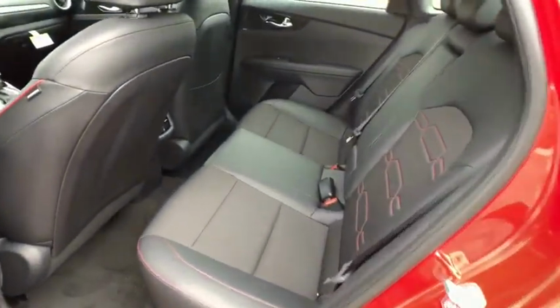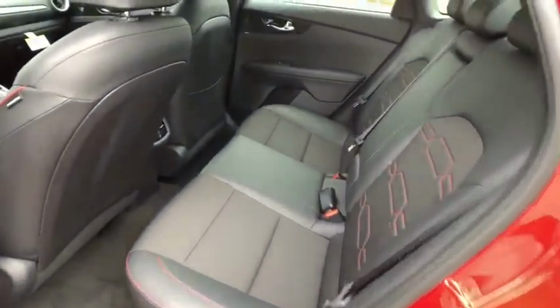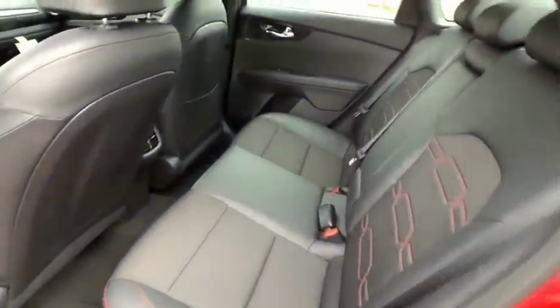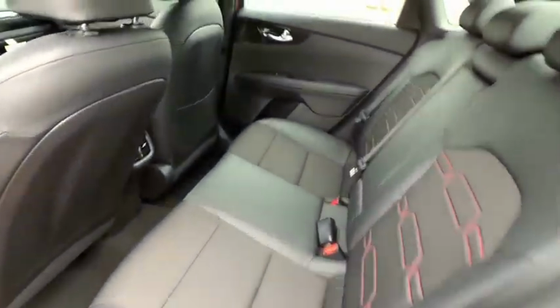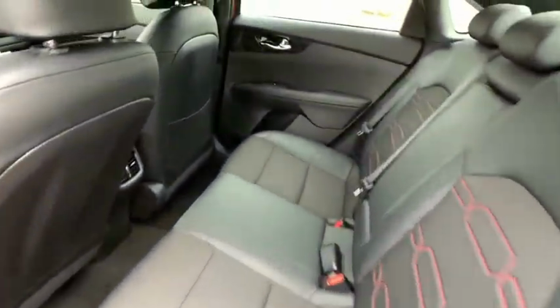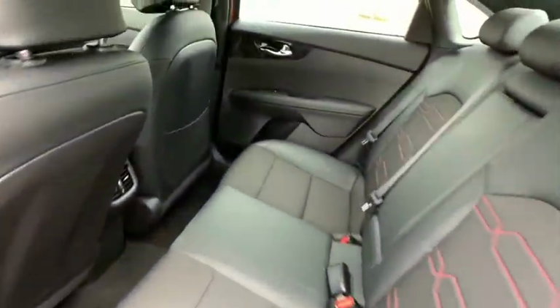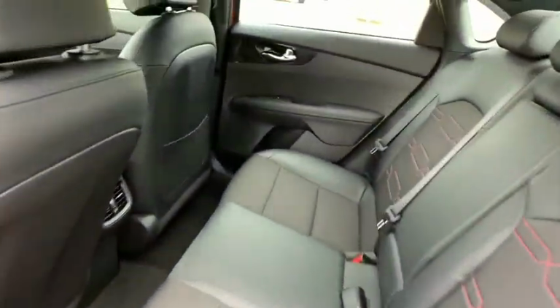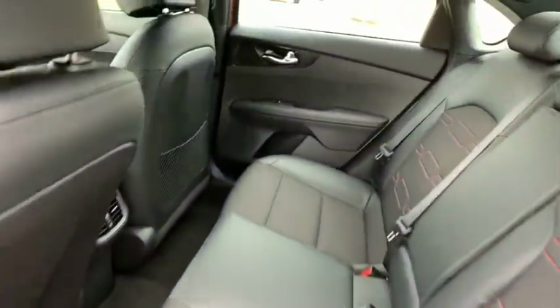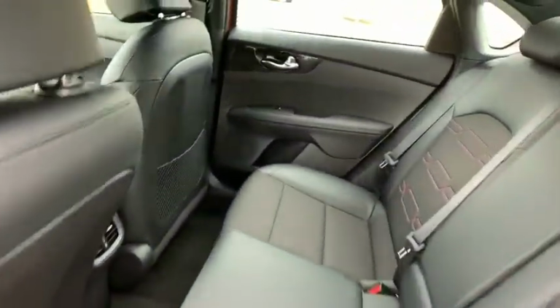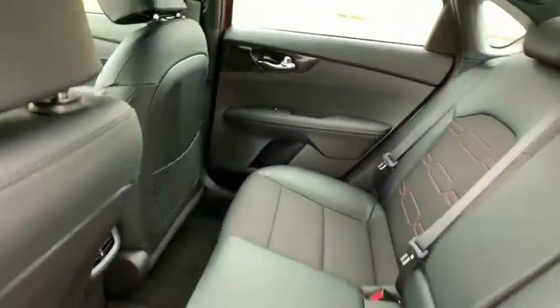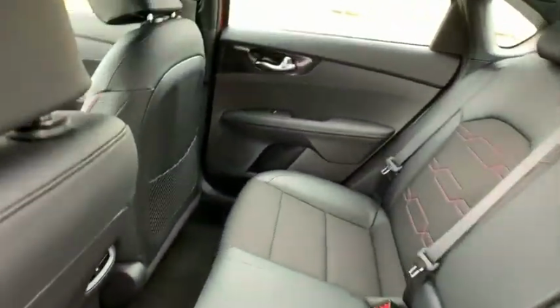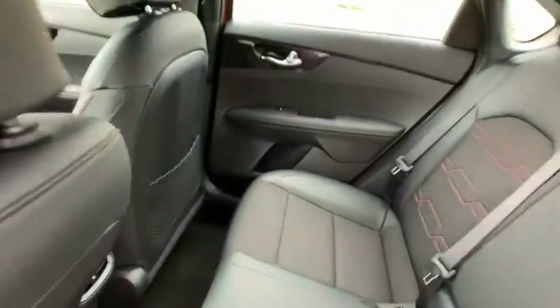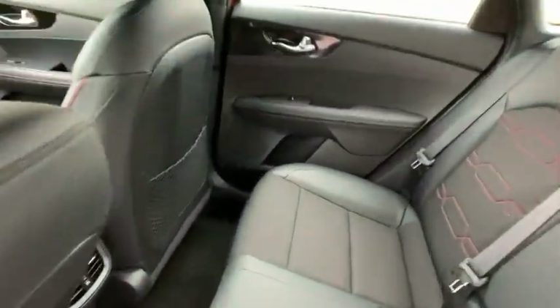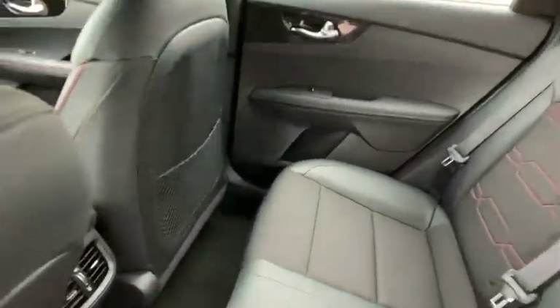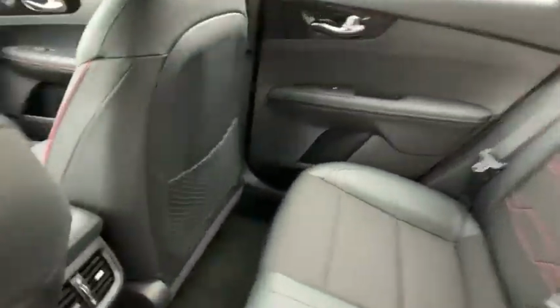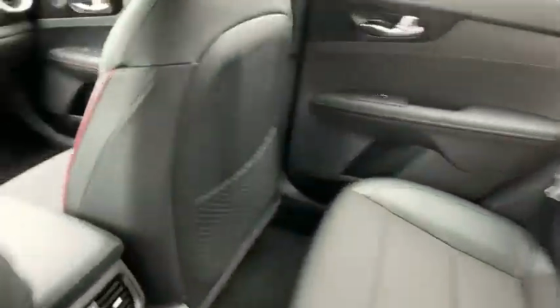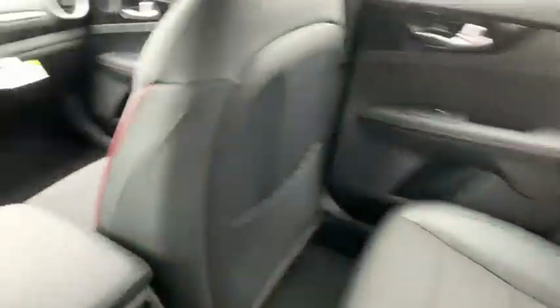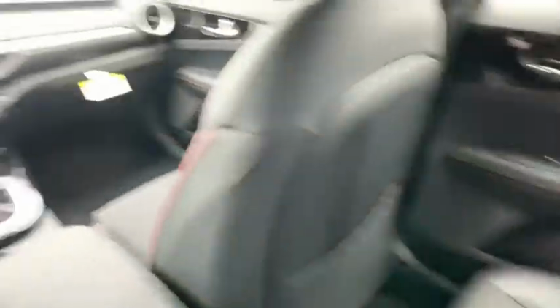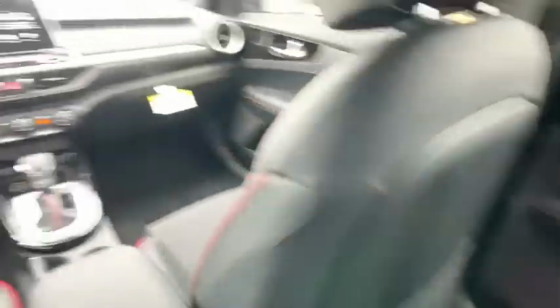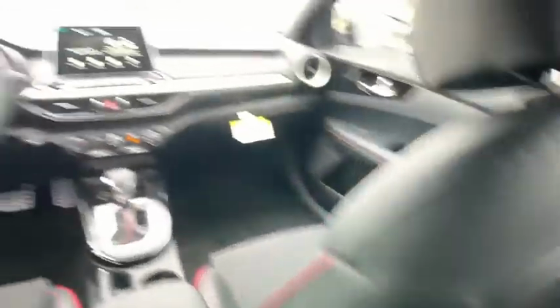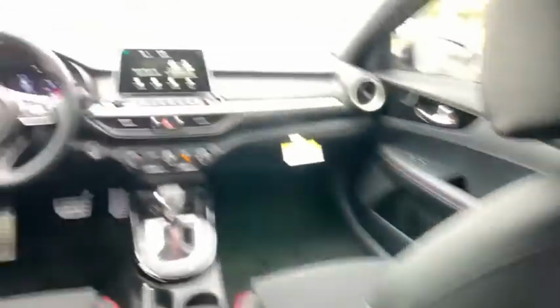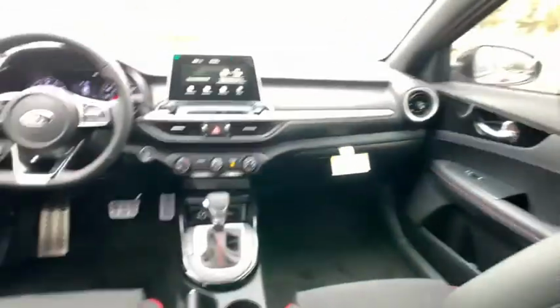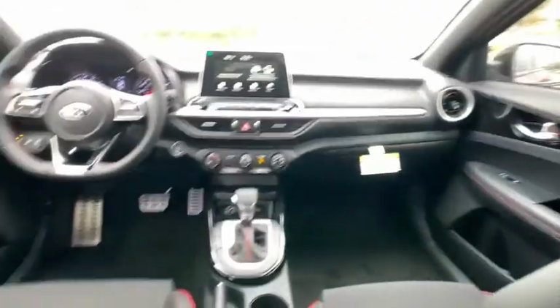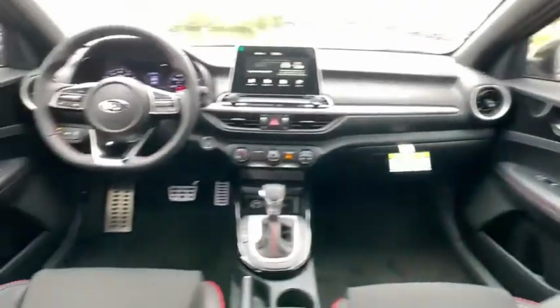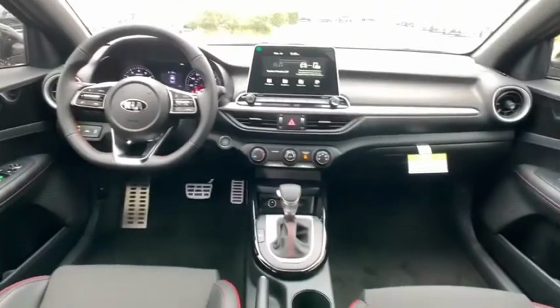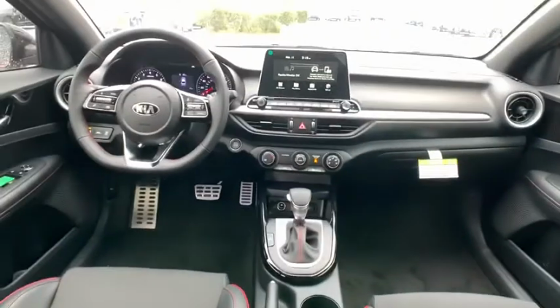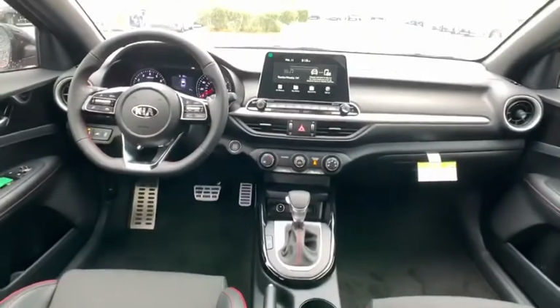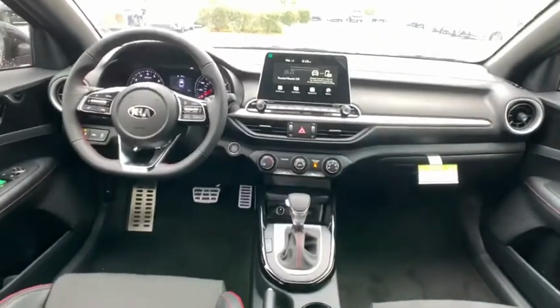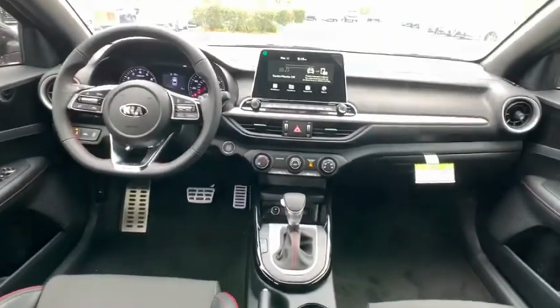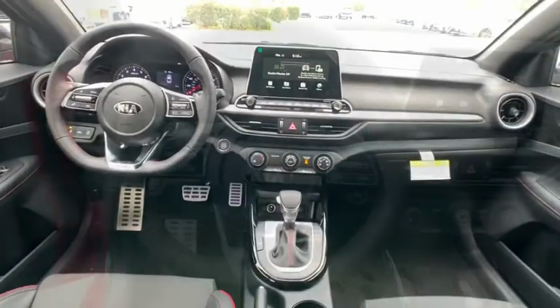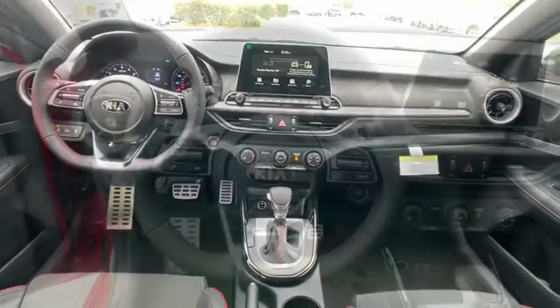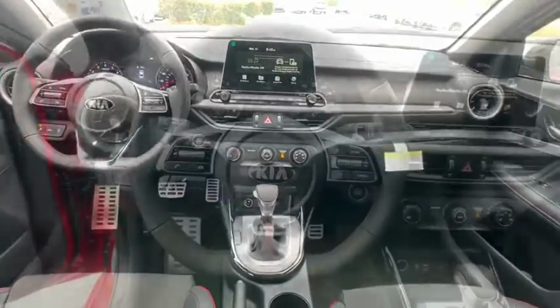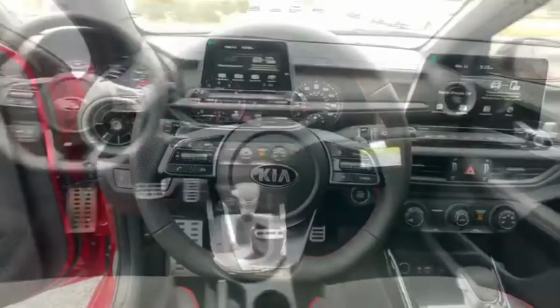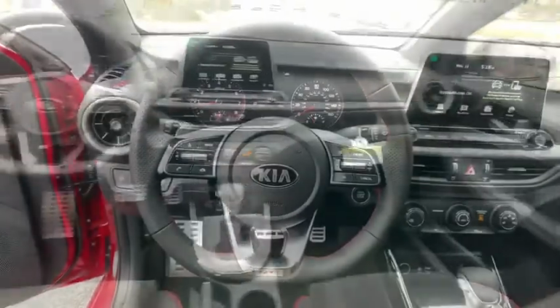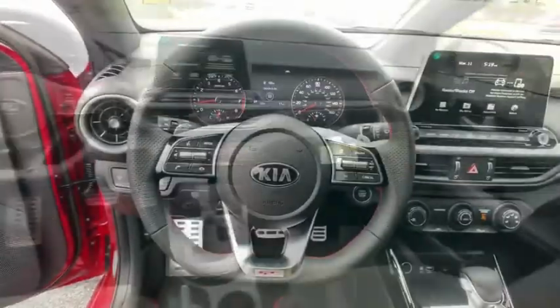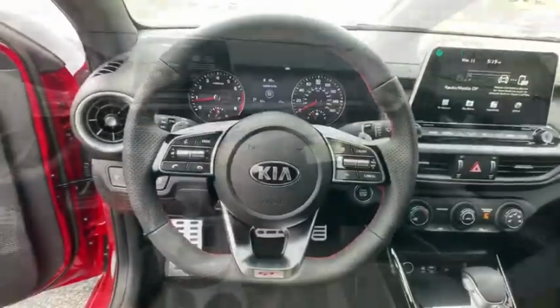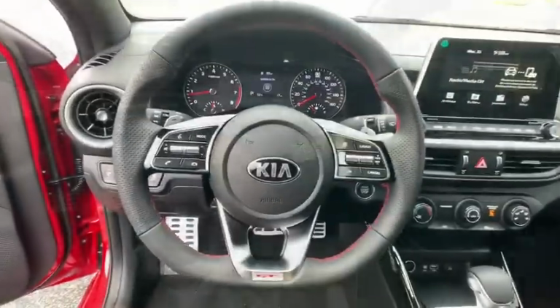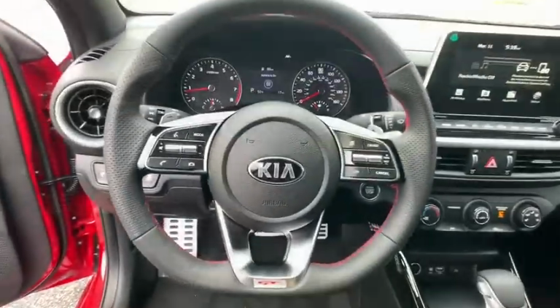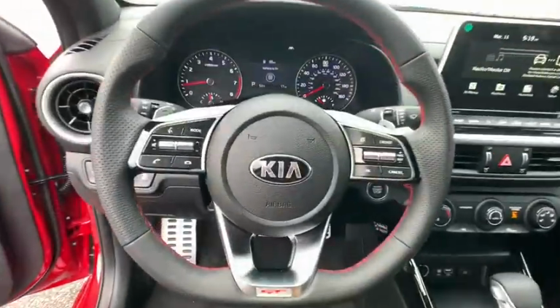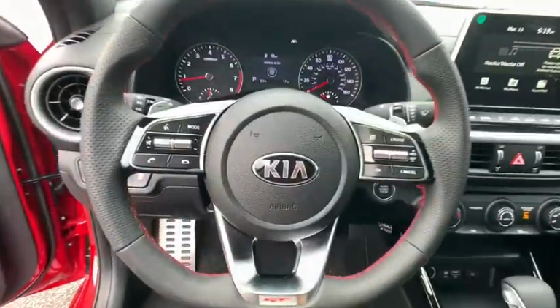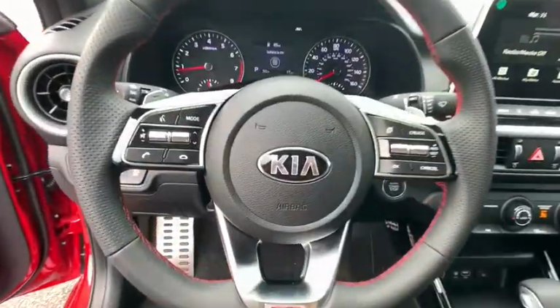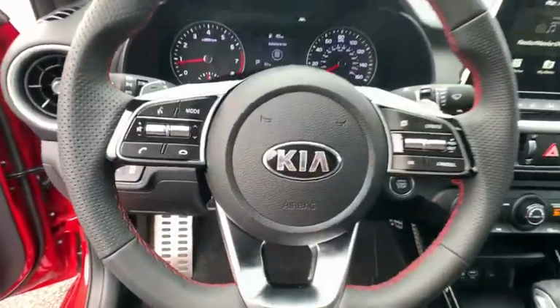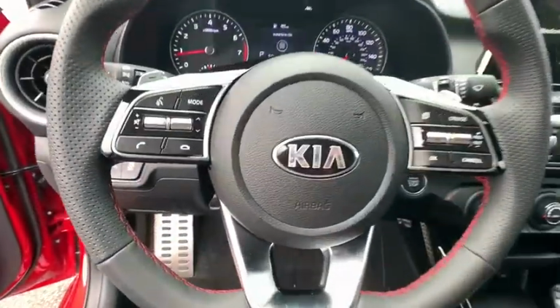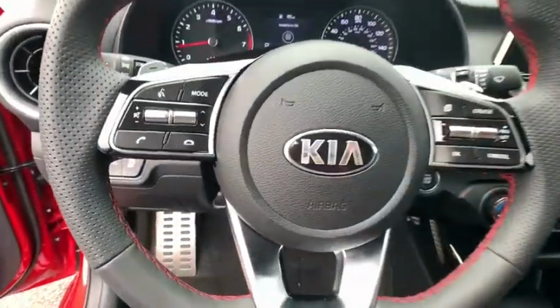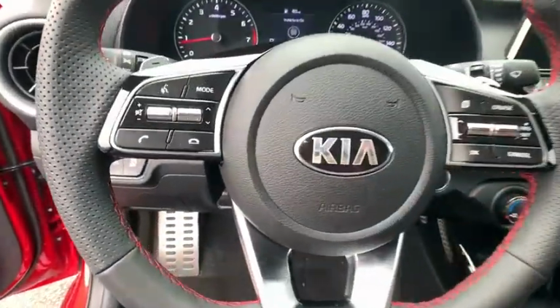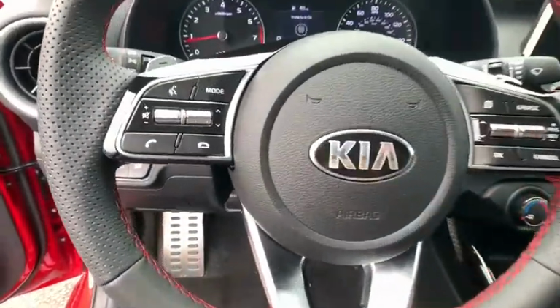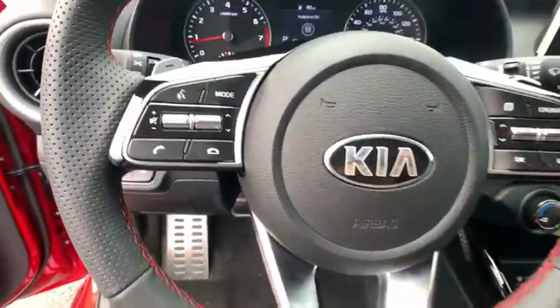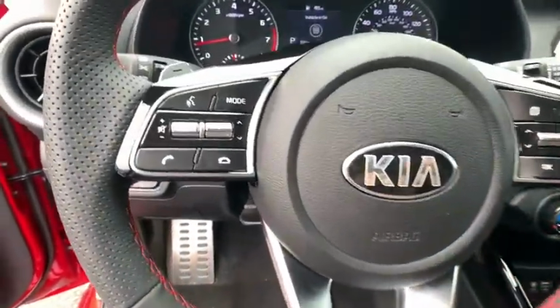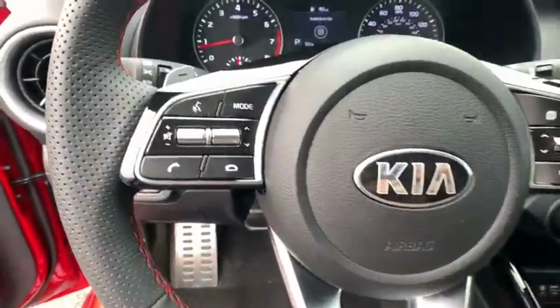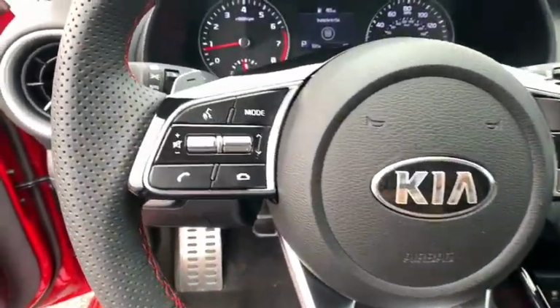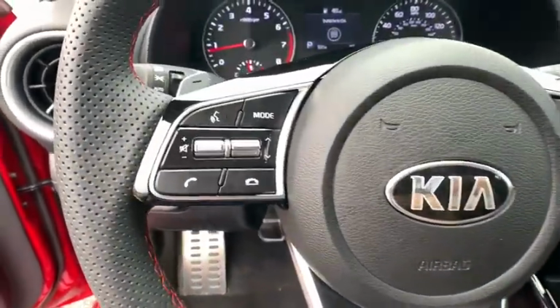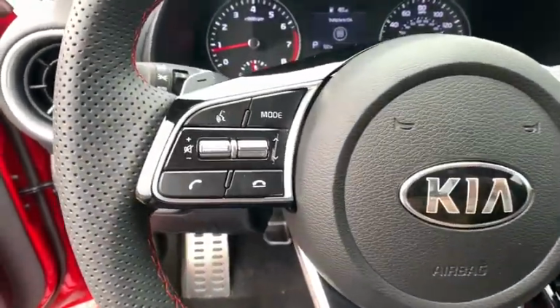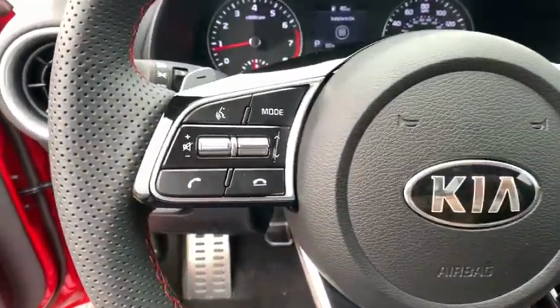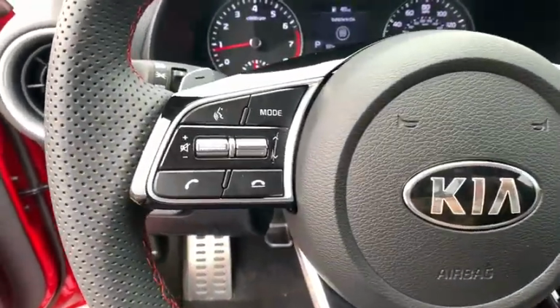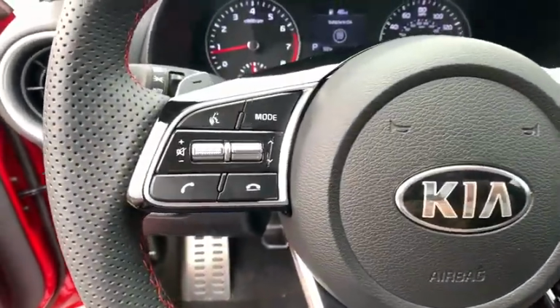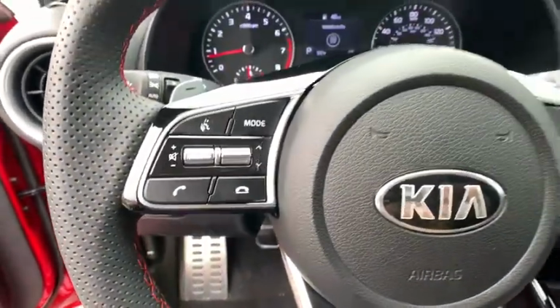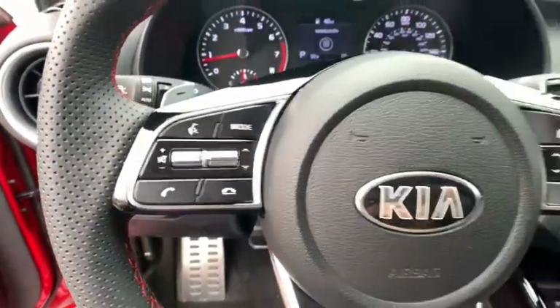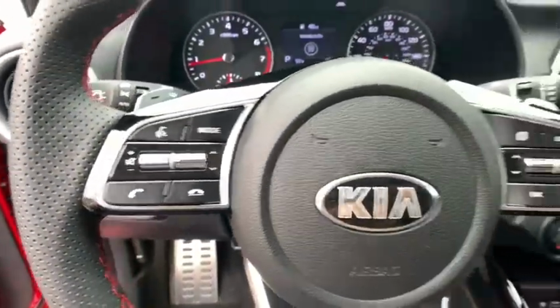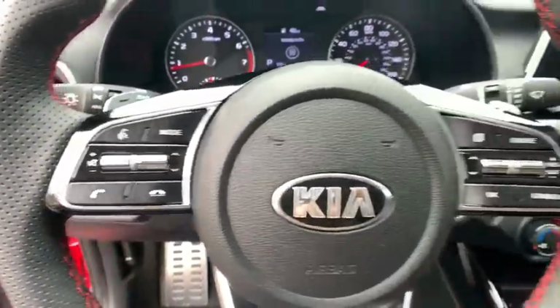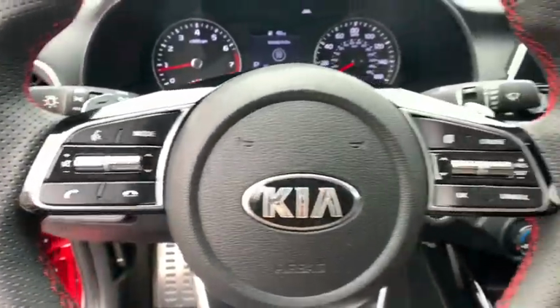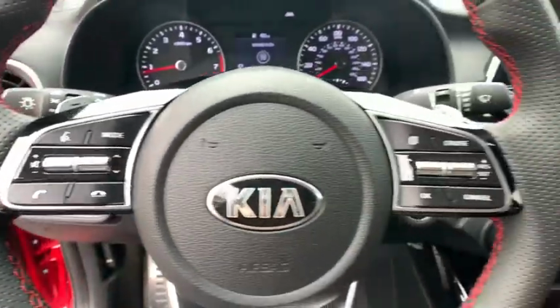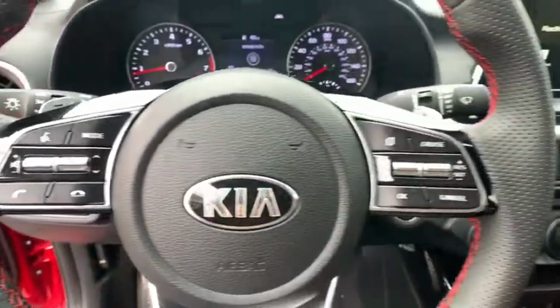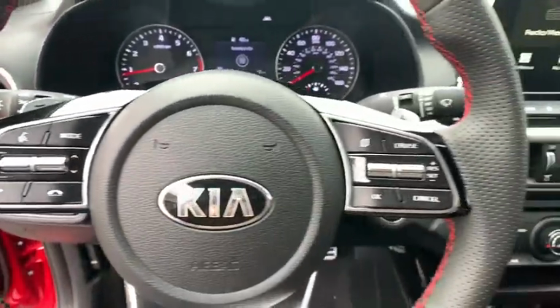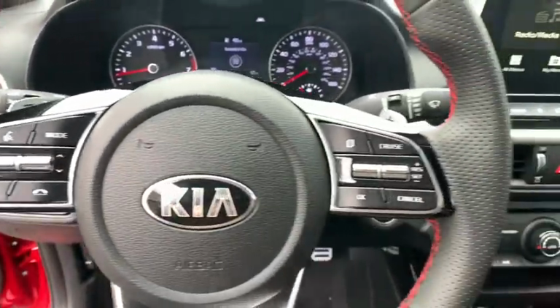Panic alarm, remote keyless entry, carpeted floor mats, overhead console, front reading lamps, front bucket seats.